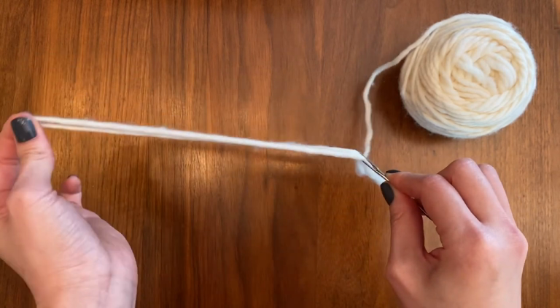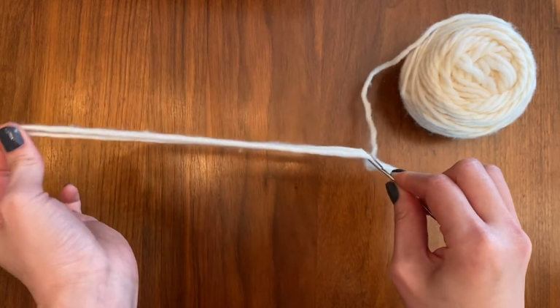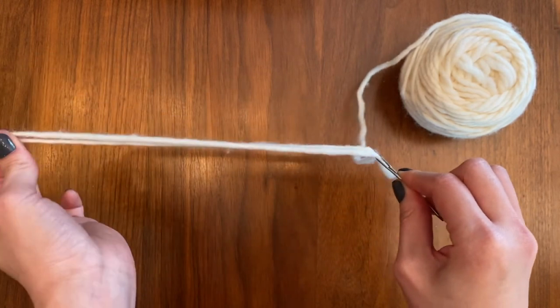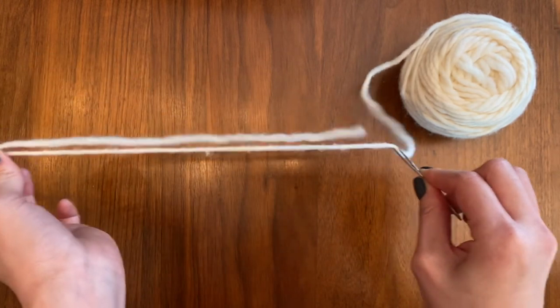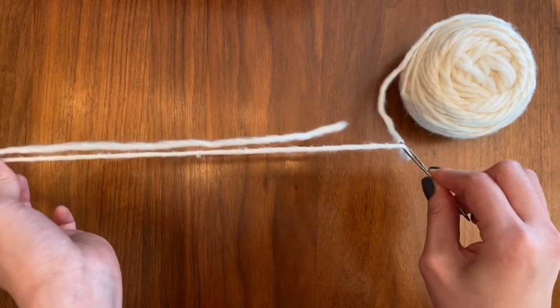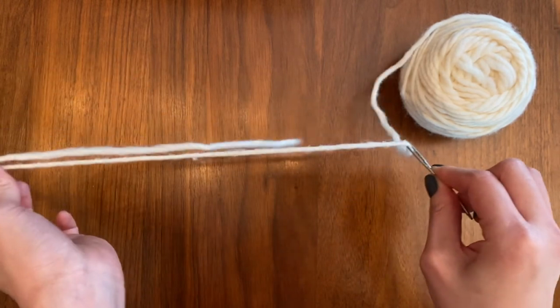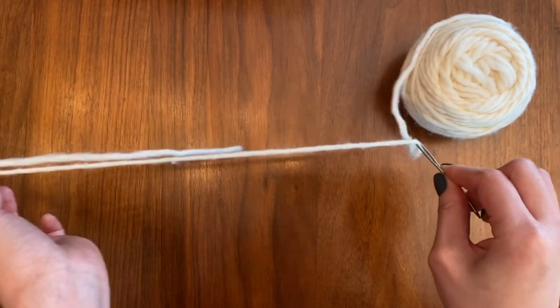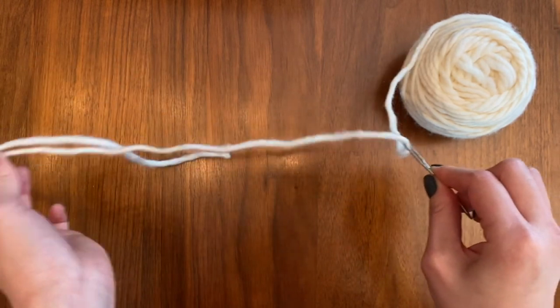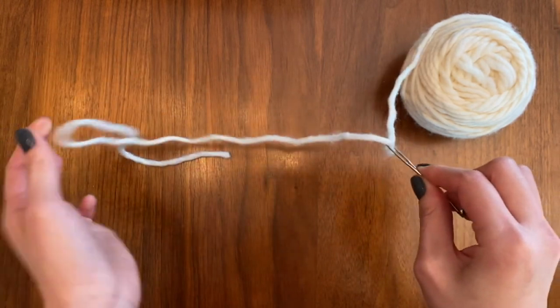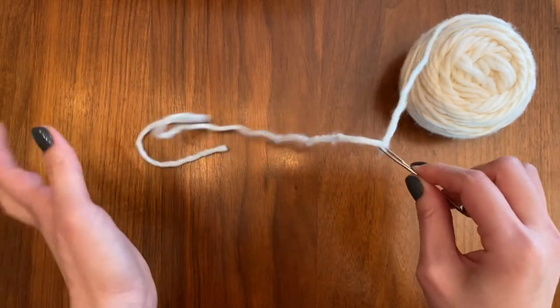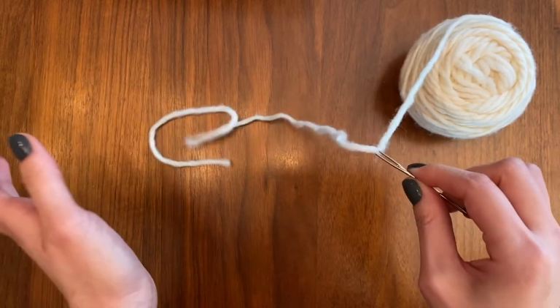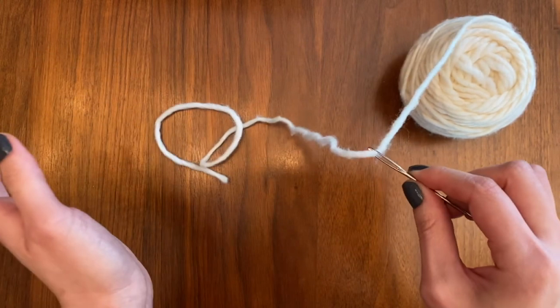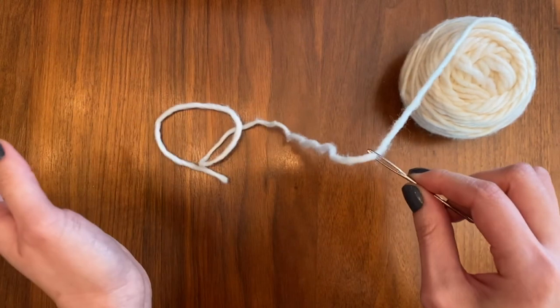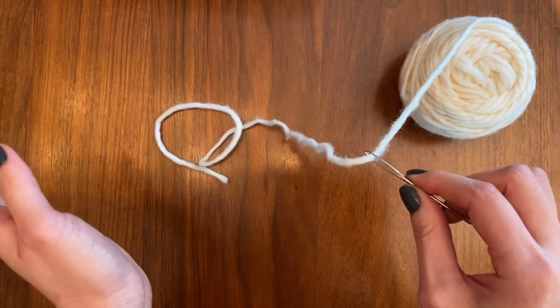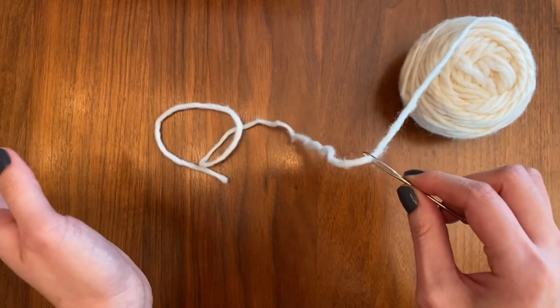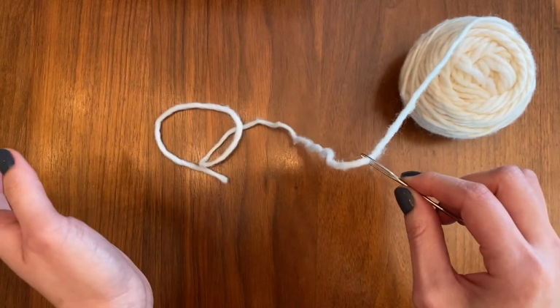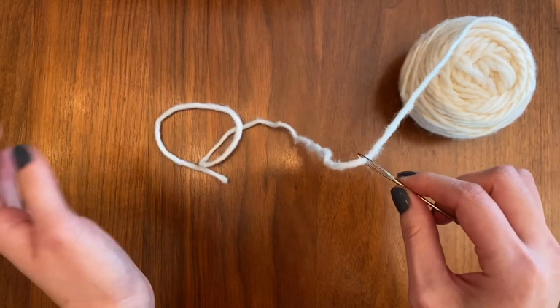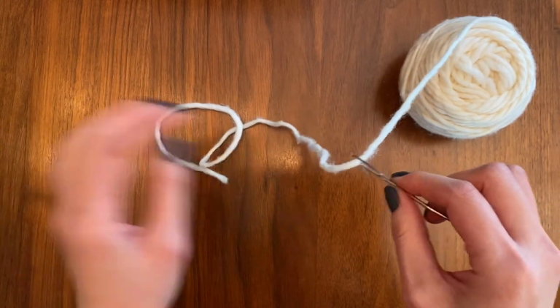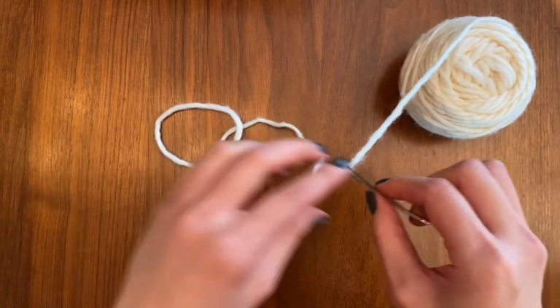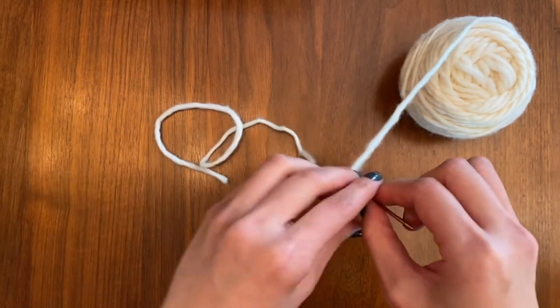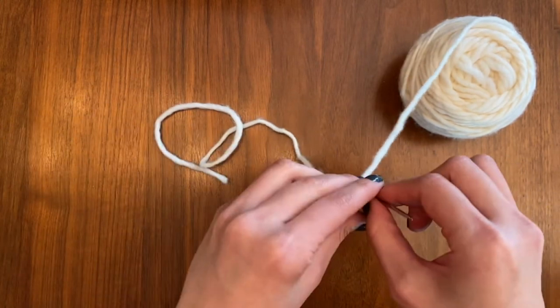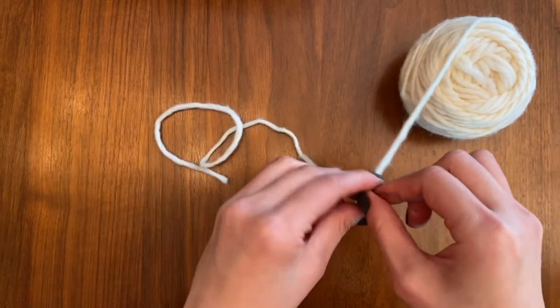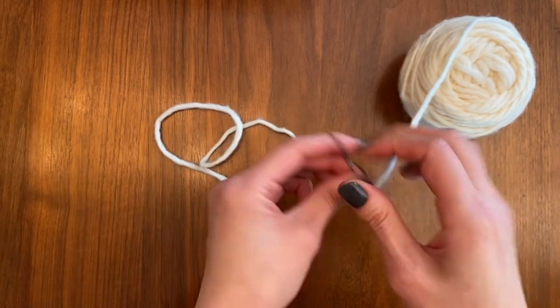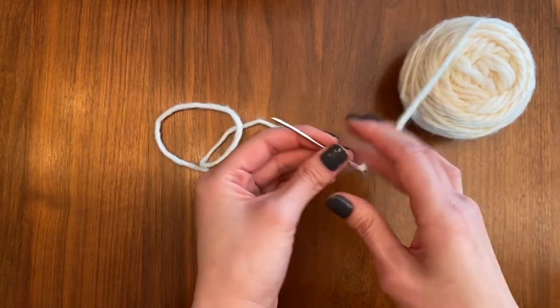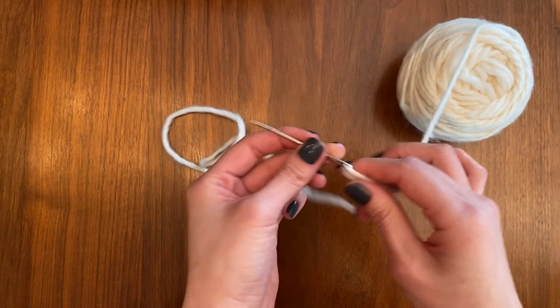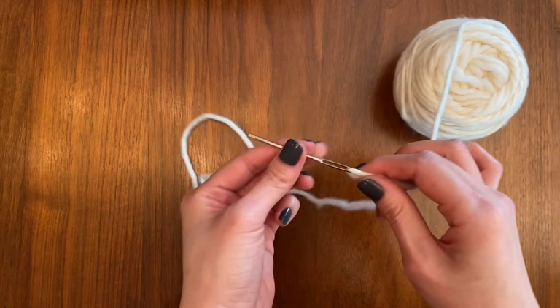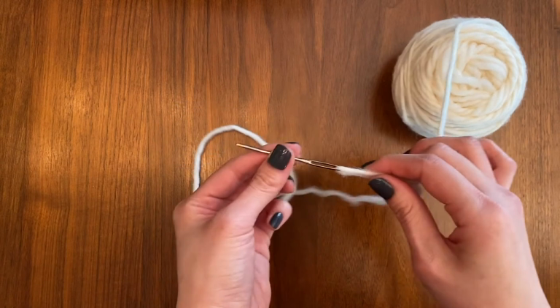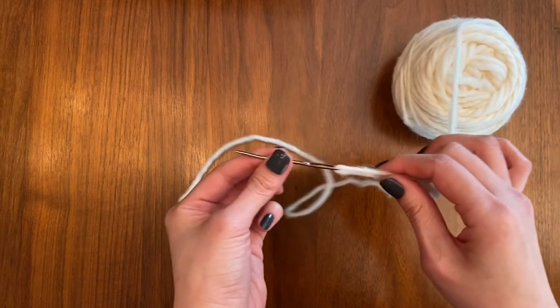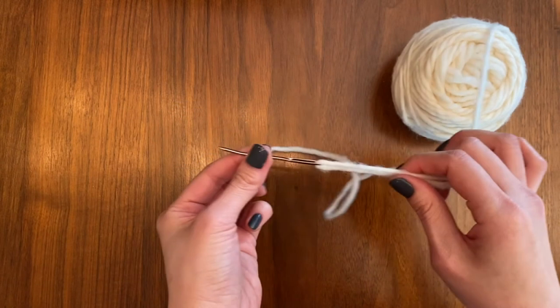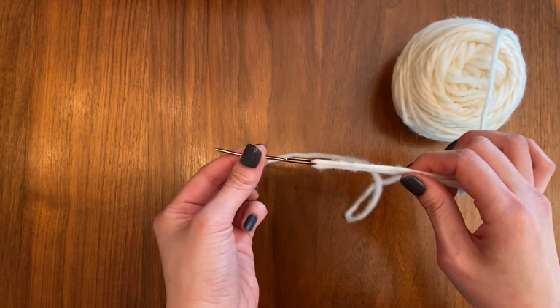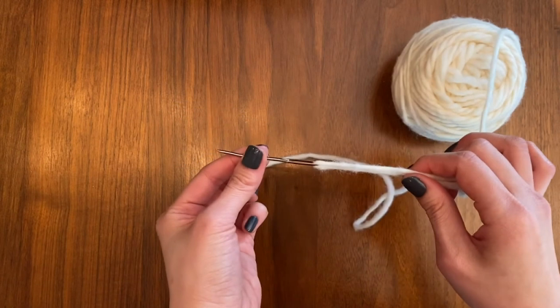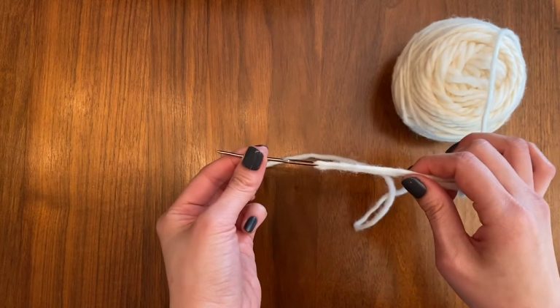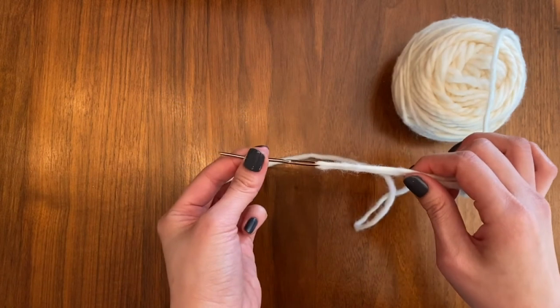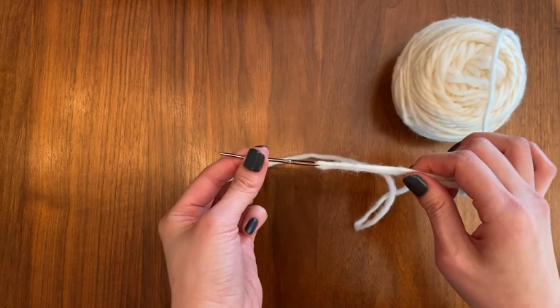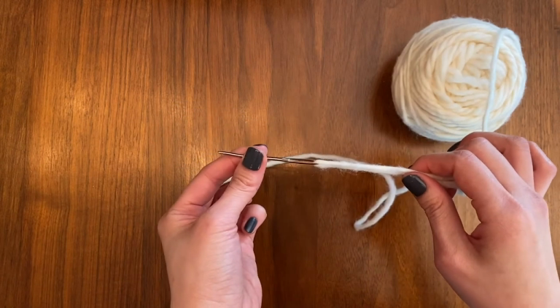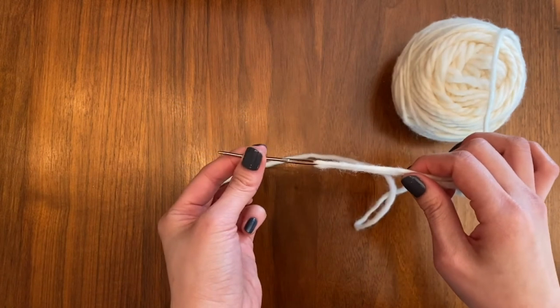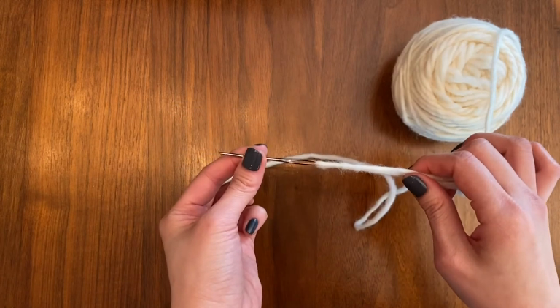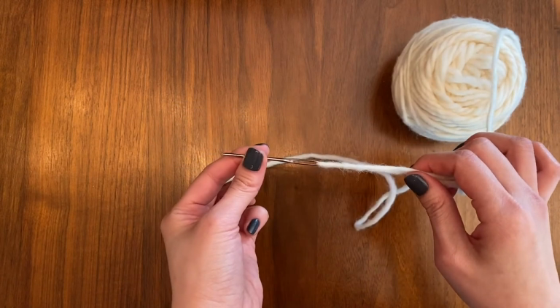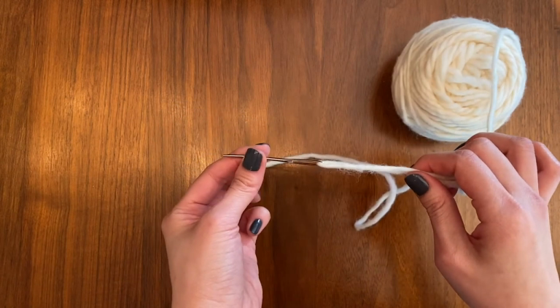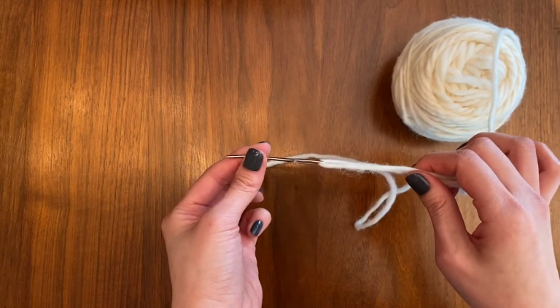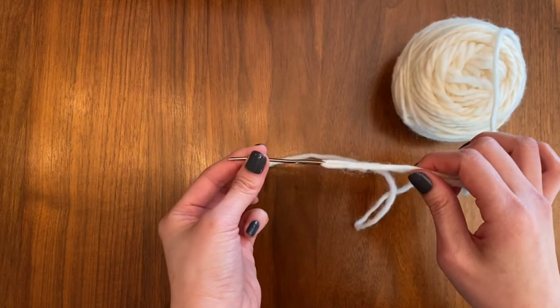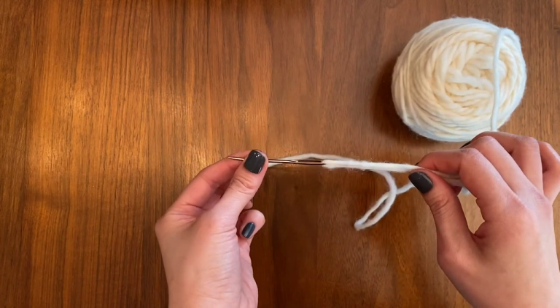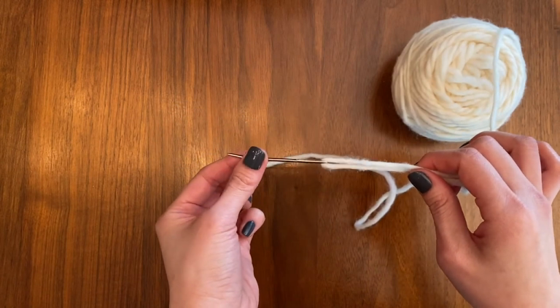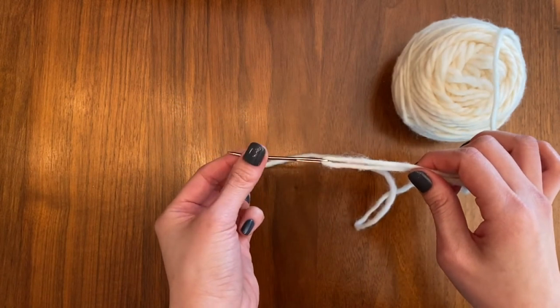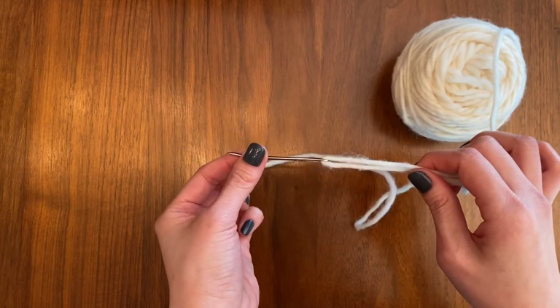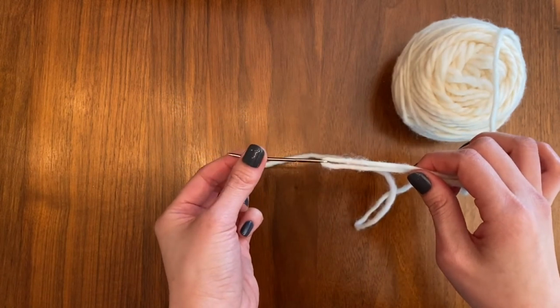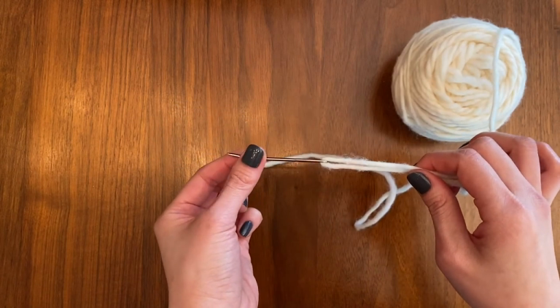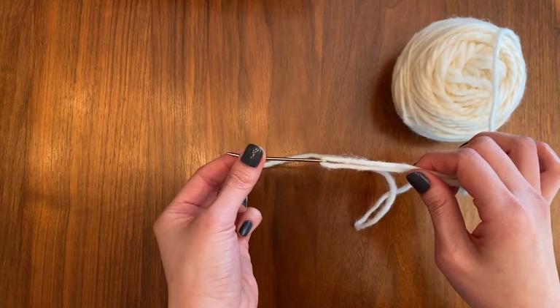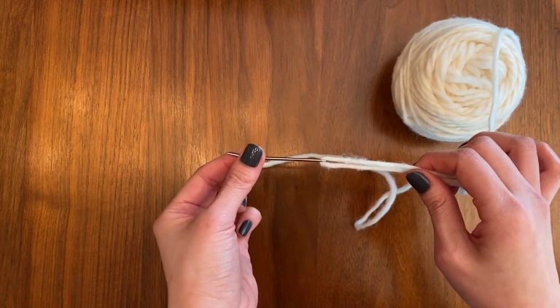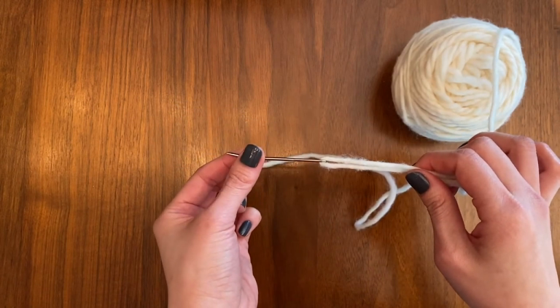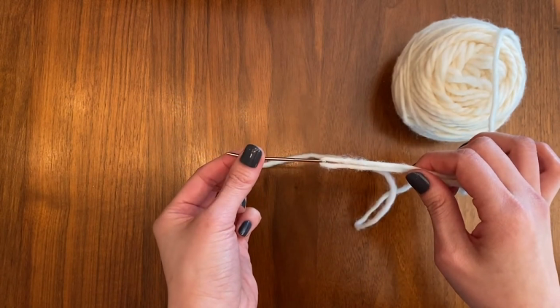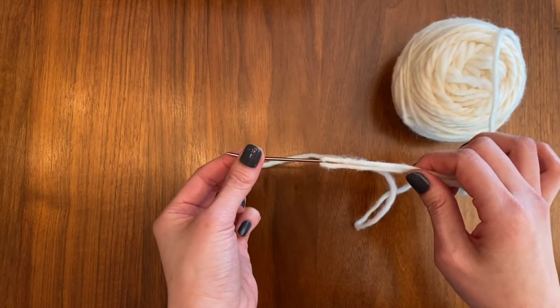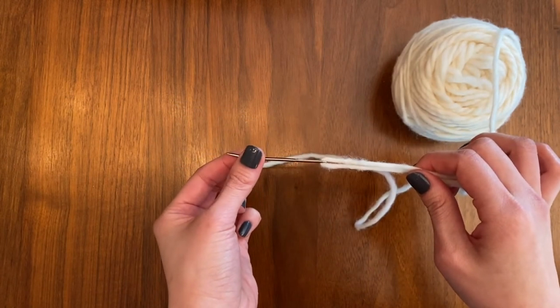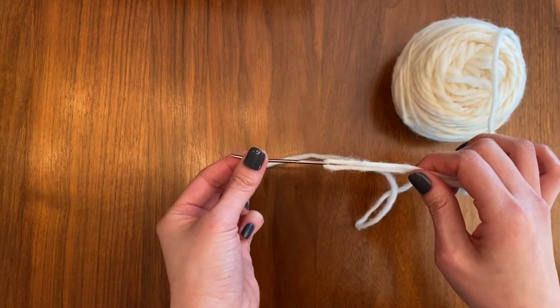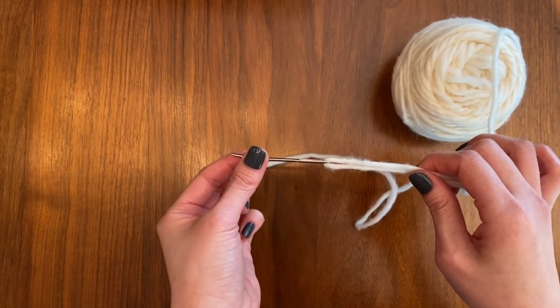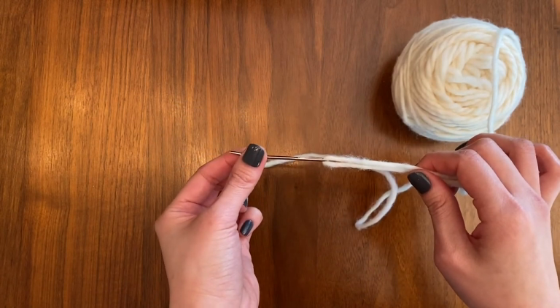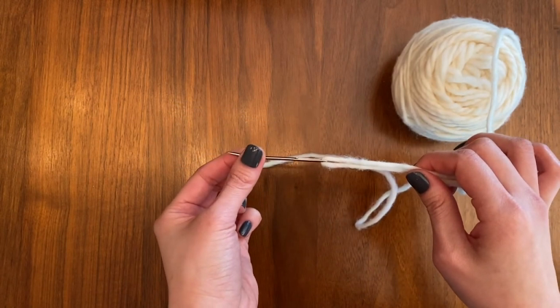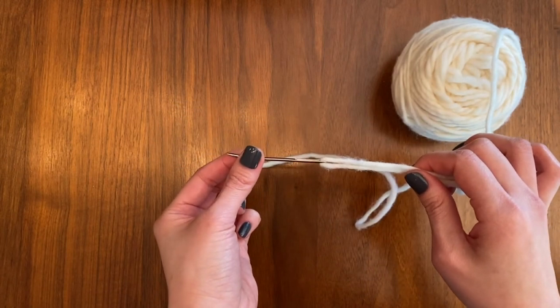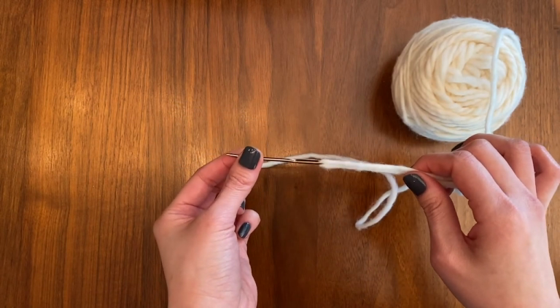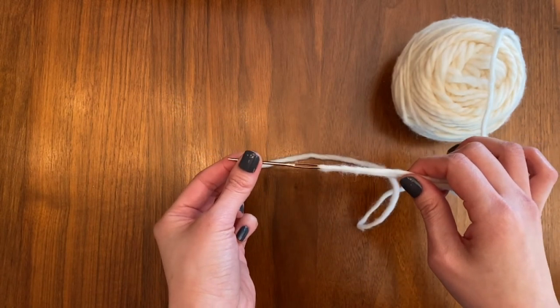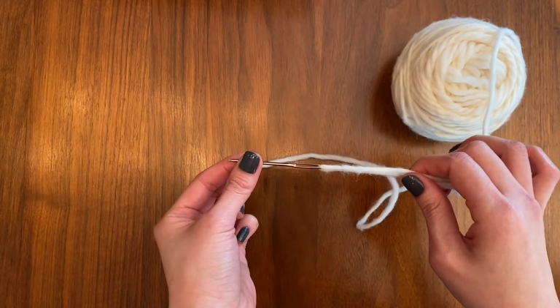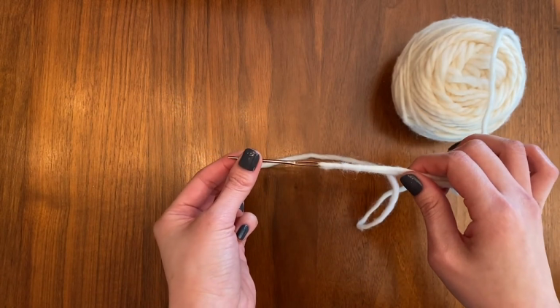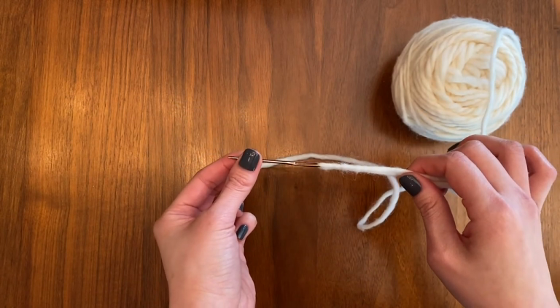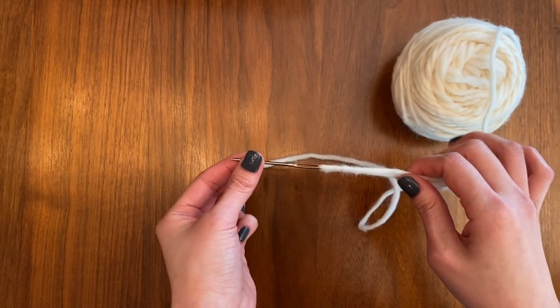And pull through — and there you have it! That's how to thread a tapestry needle. Happy knitting!